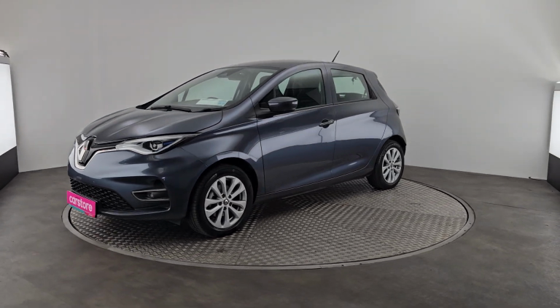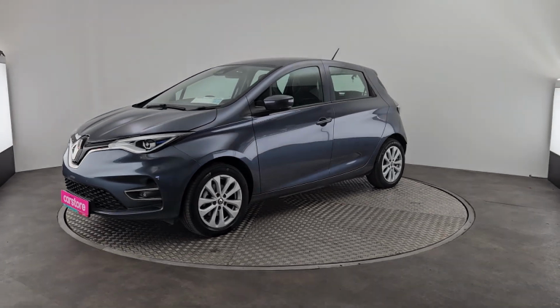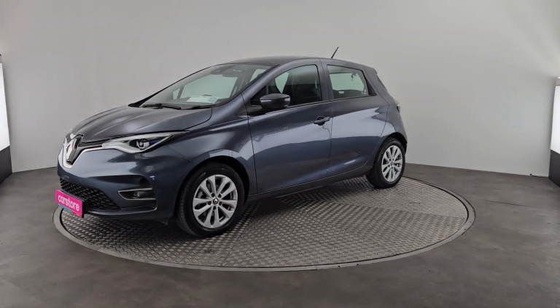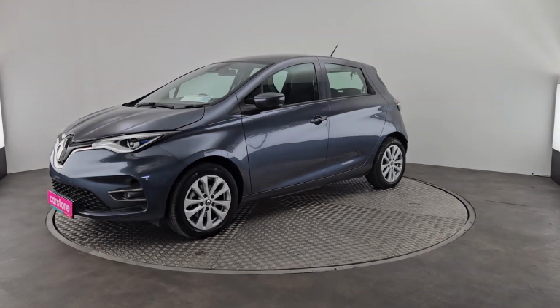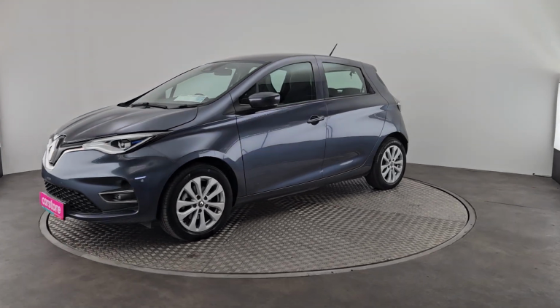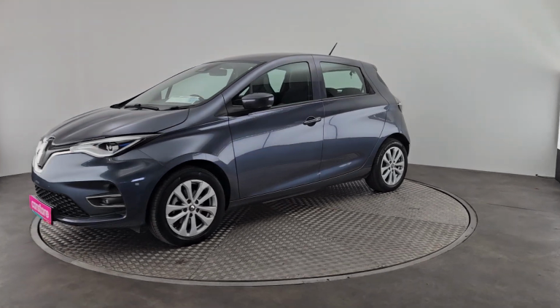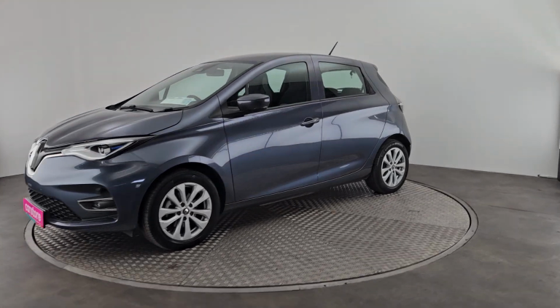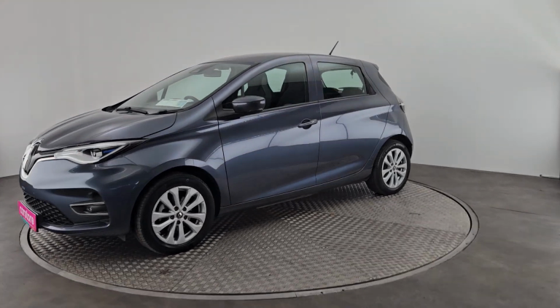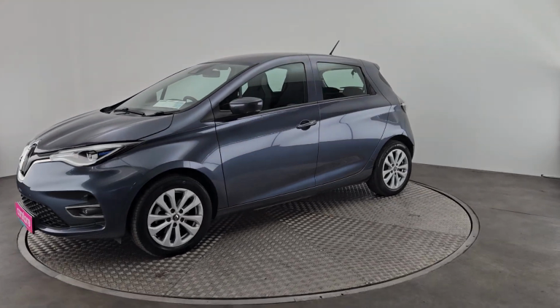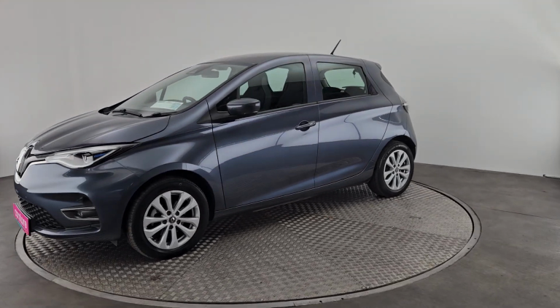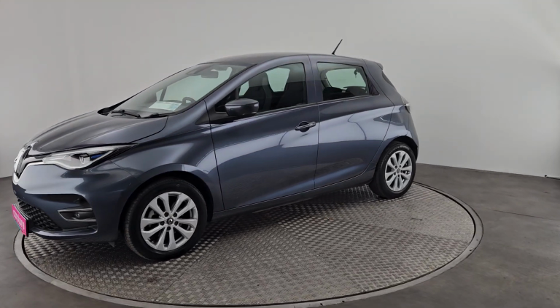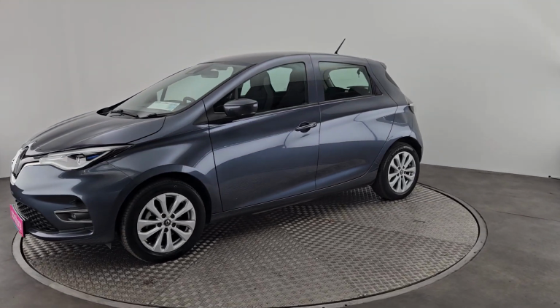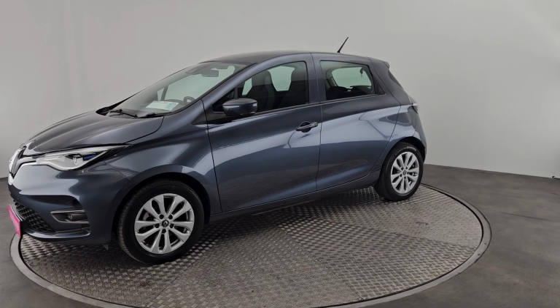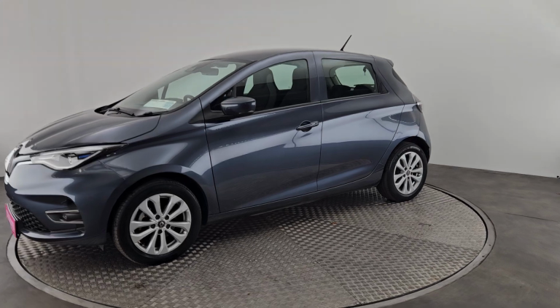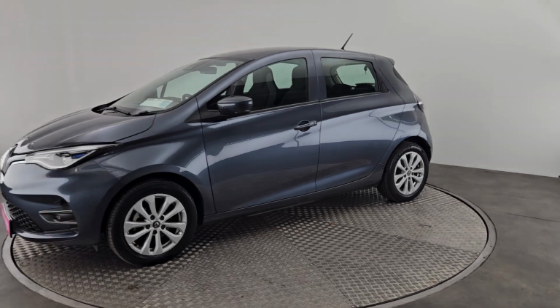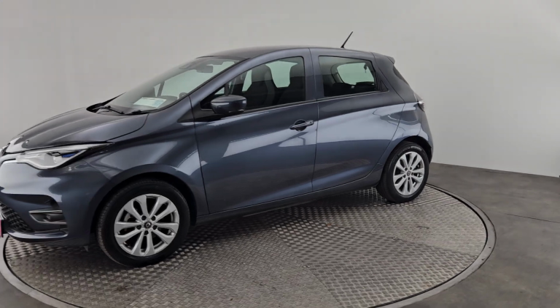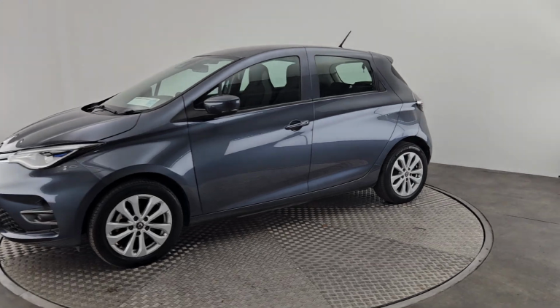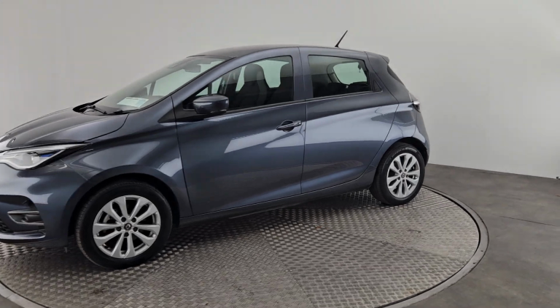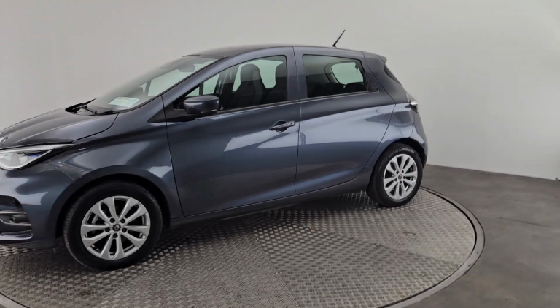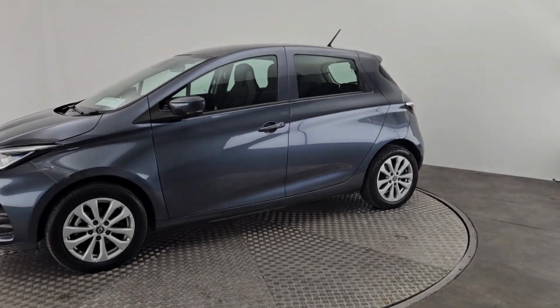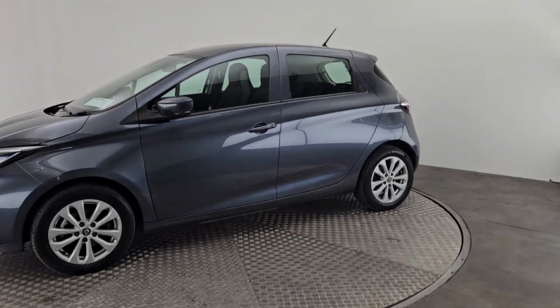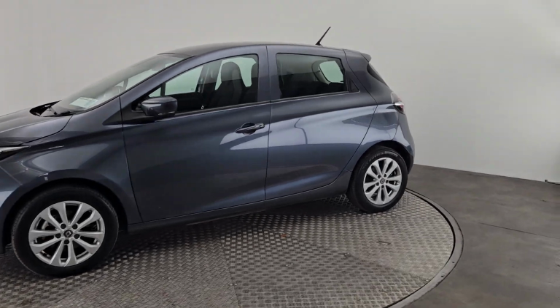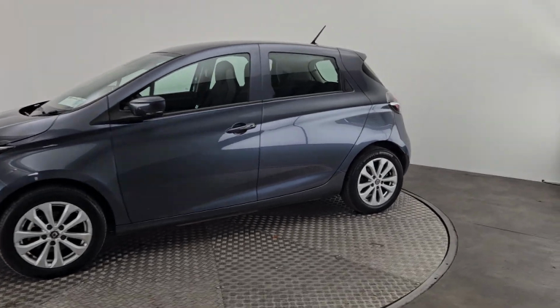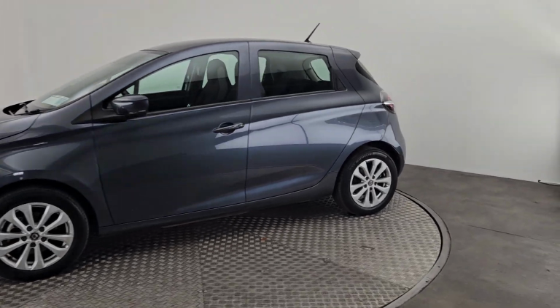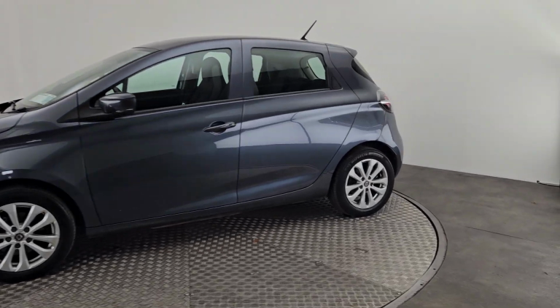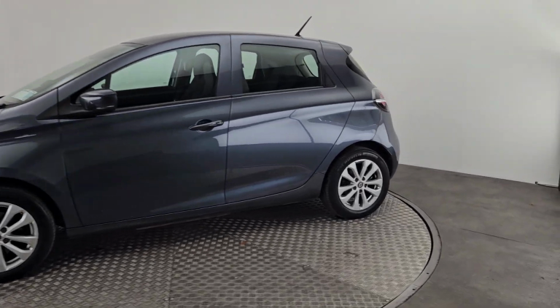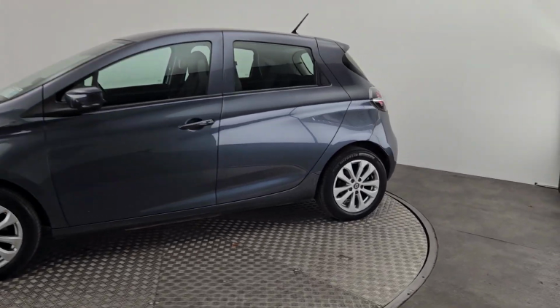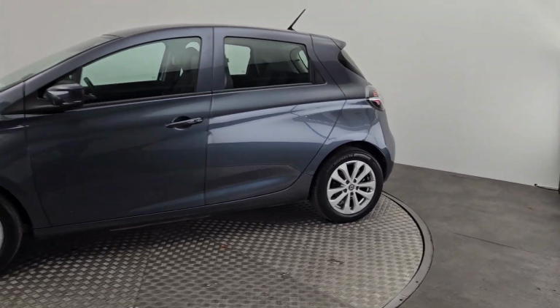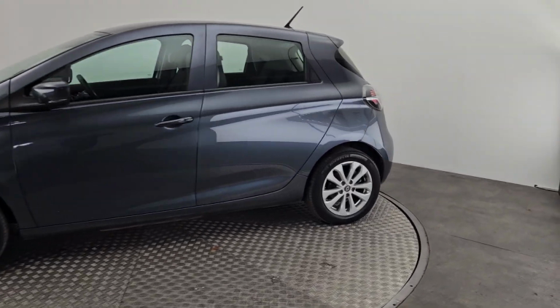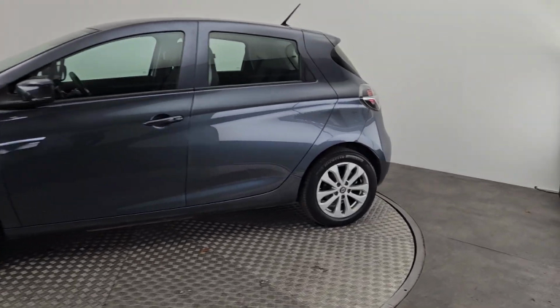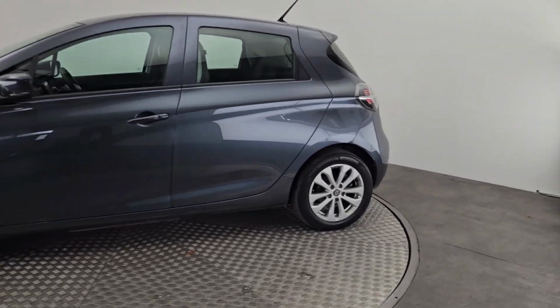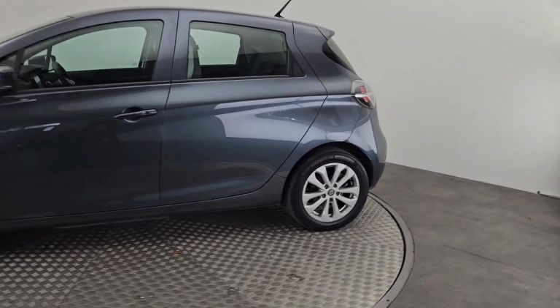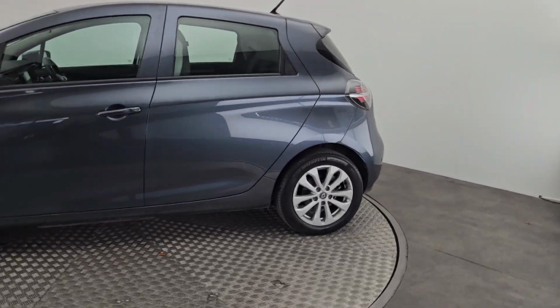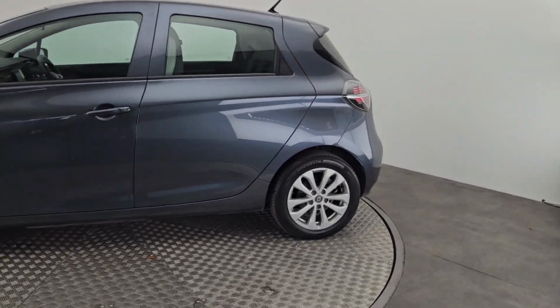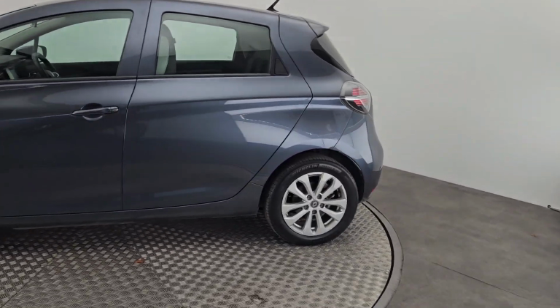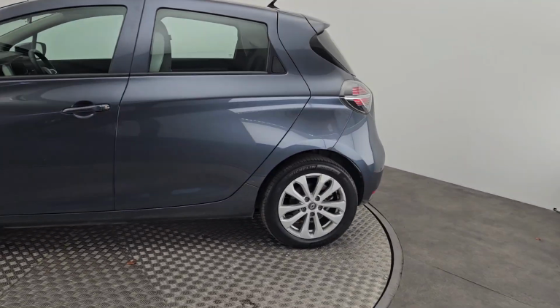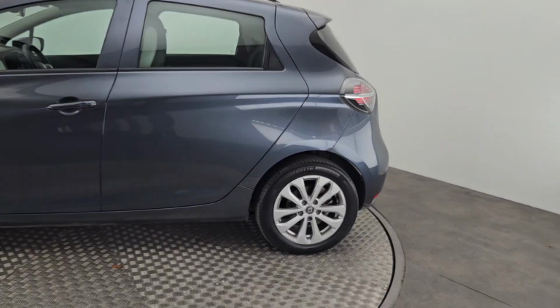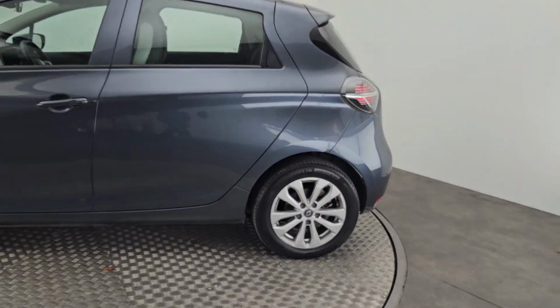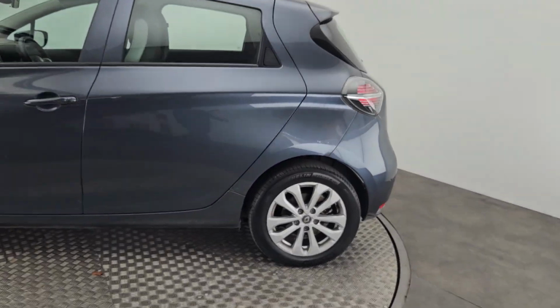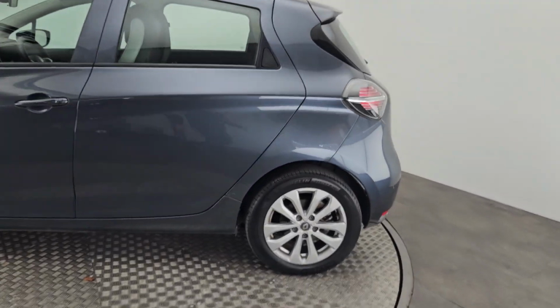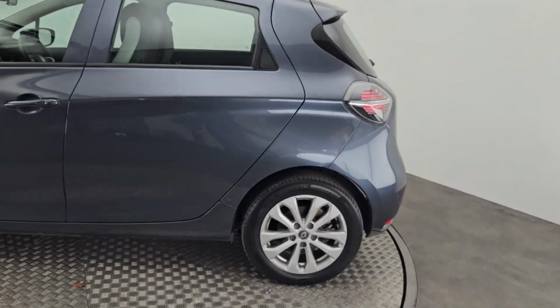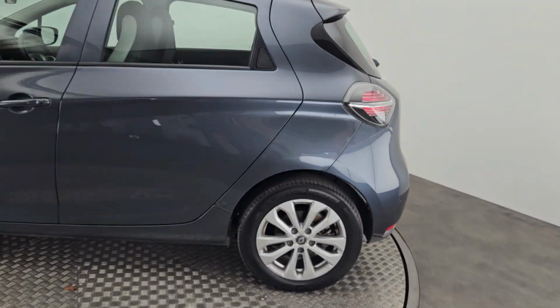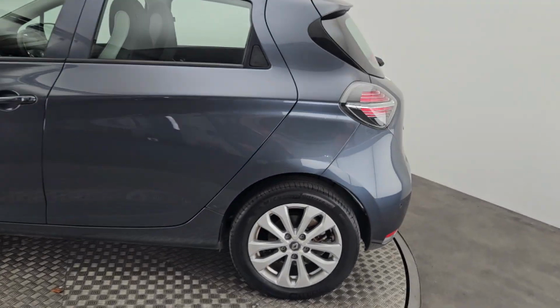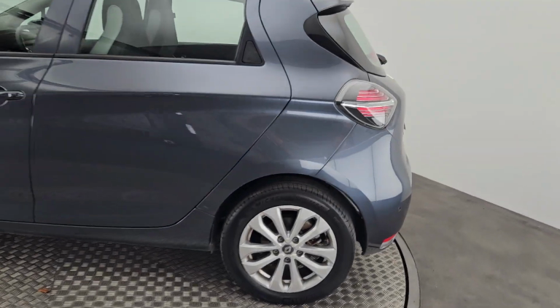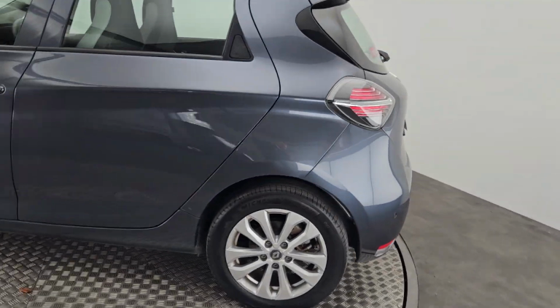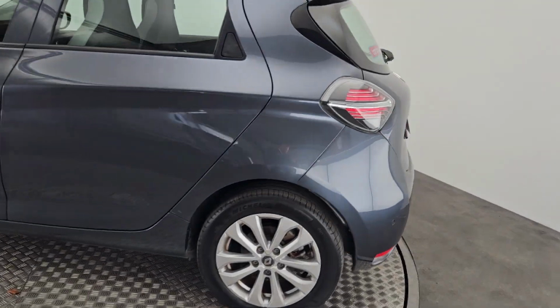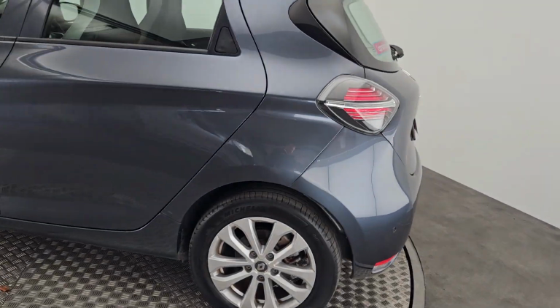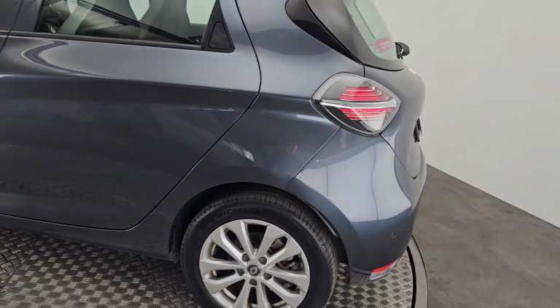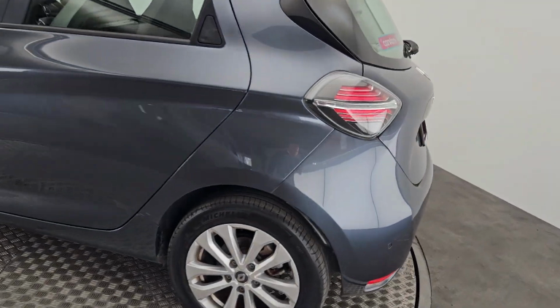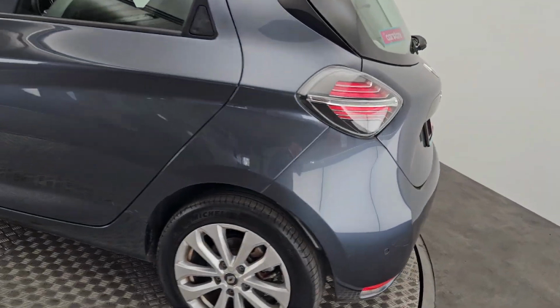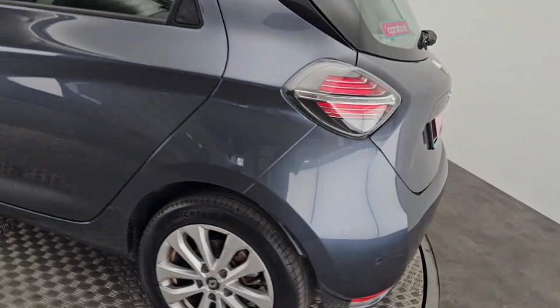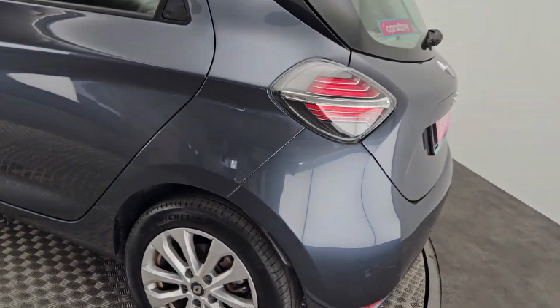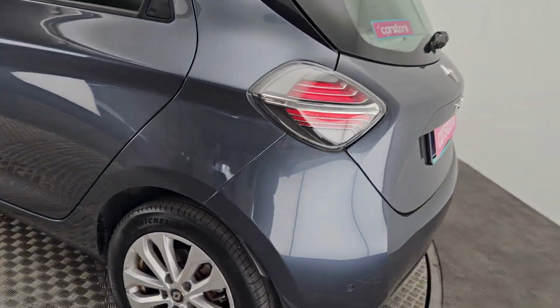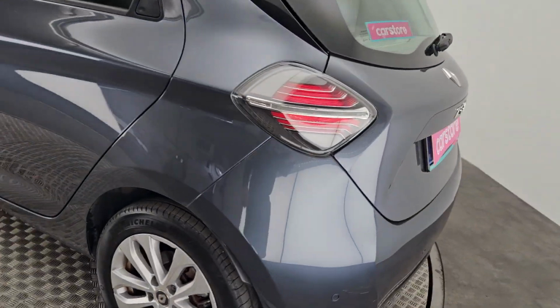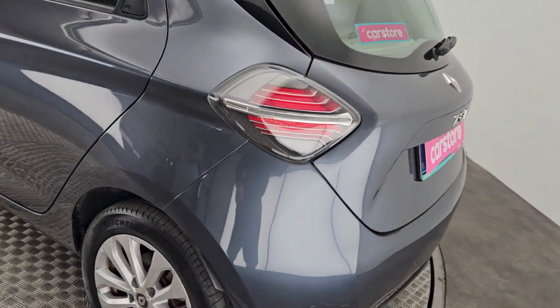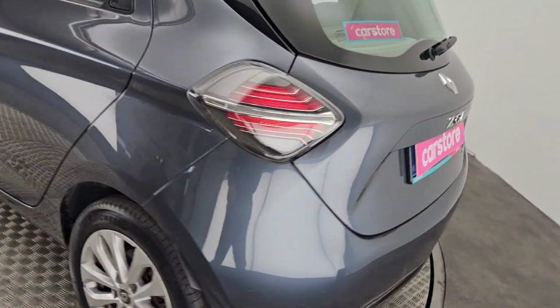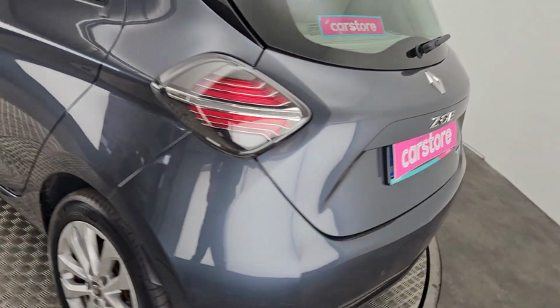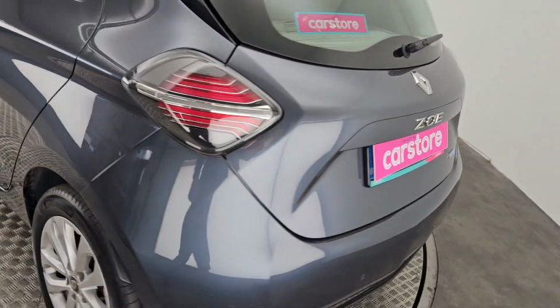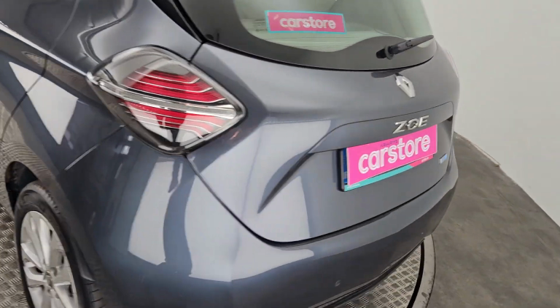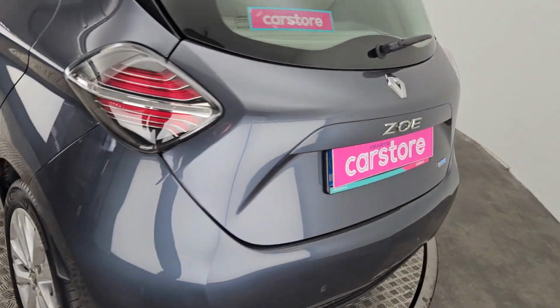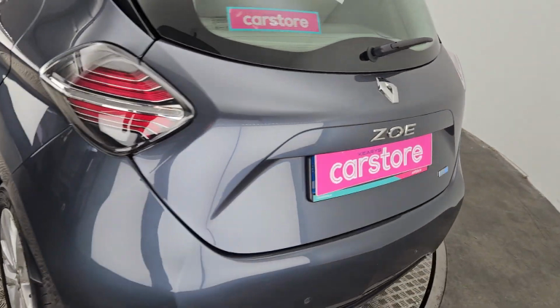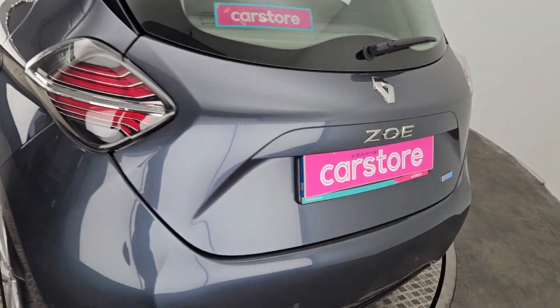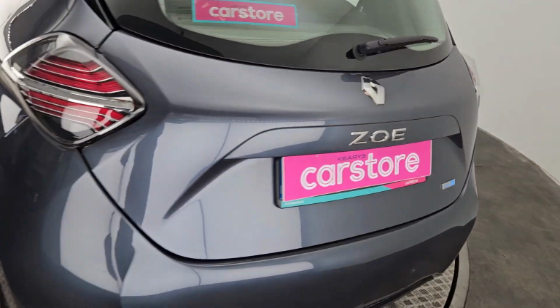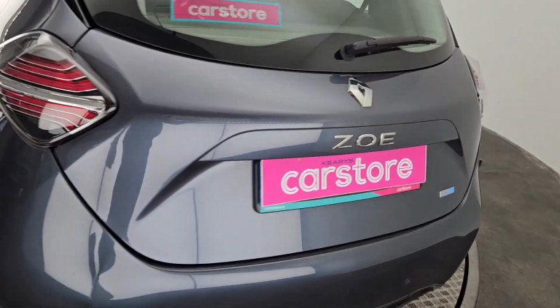As you can see, all our vehicles do go through our workshop. They are checked and serviced before they go out, and they do come with a 12-month warranty.